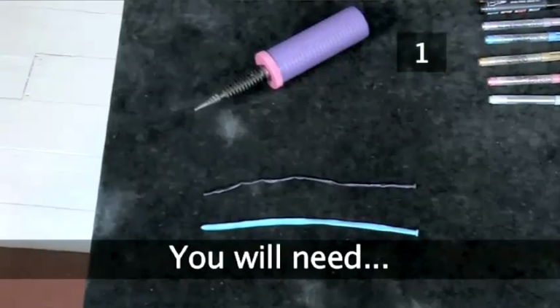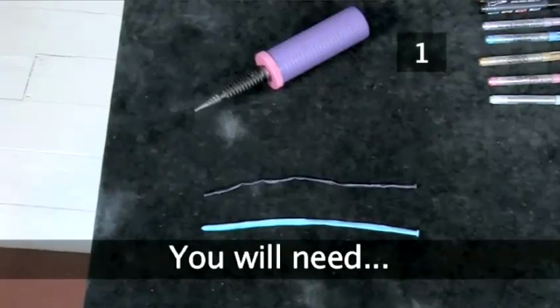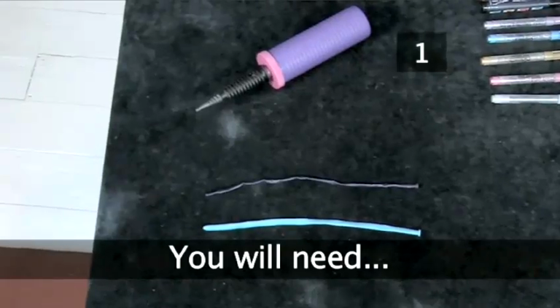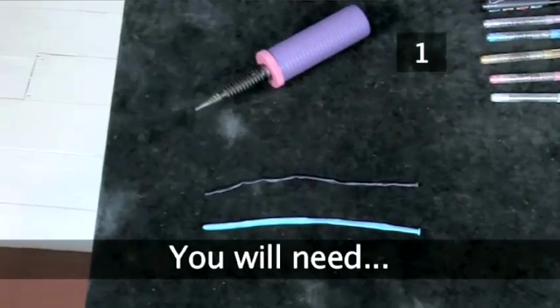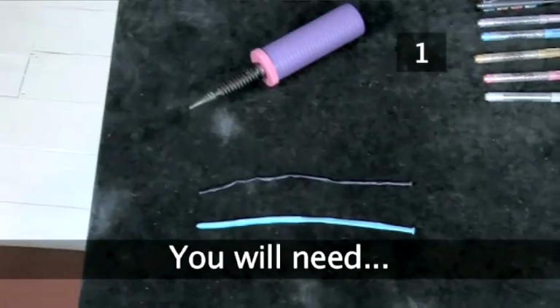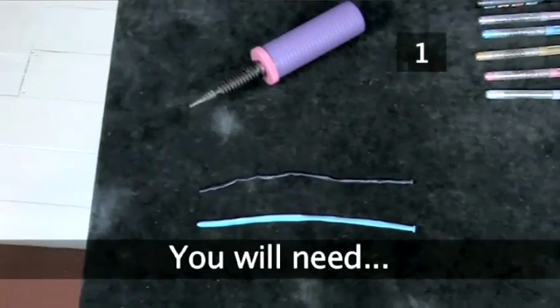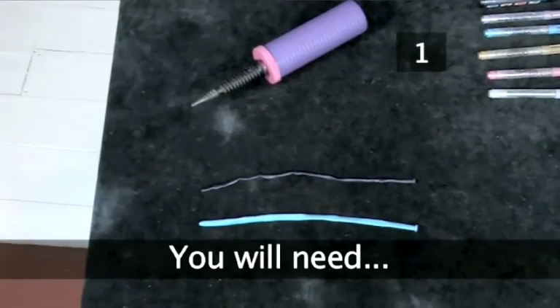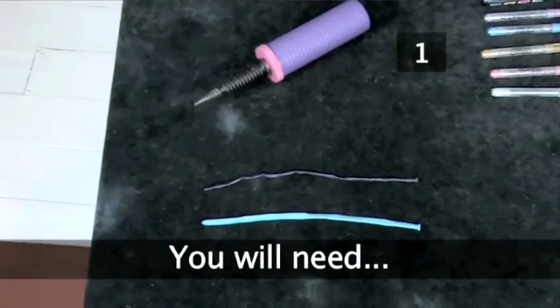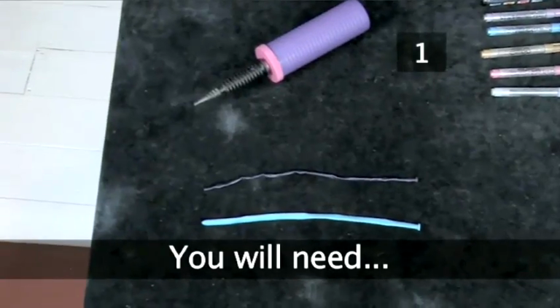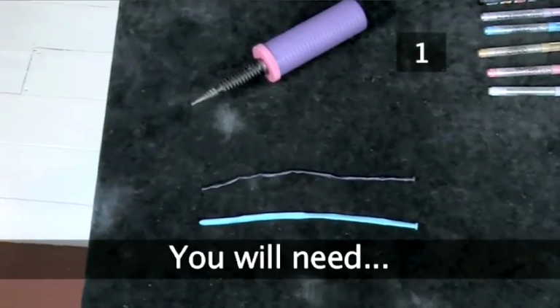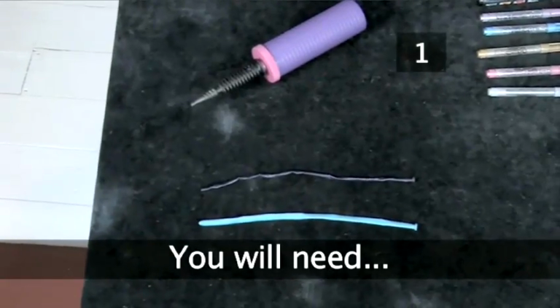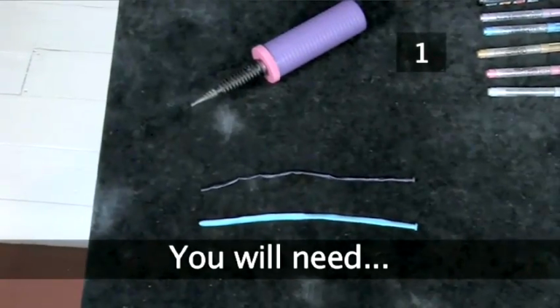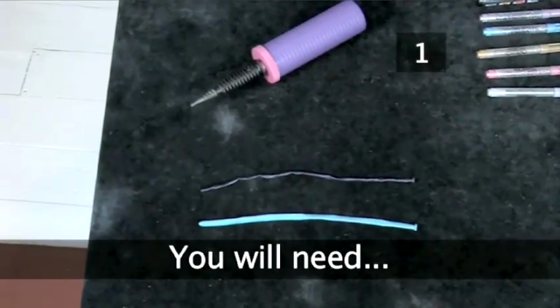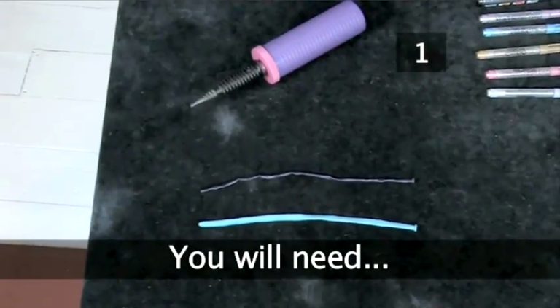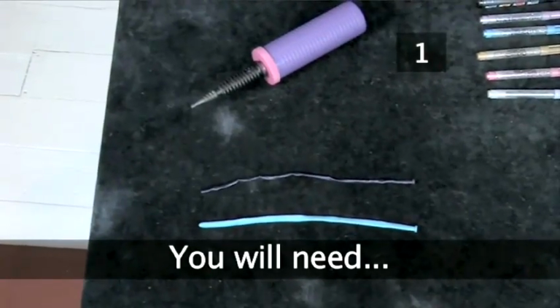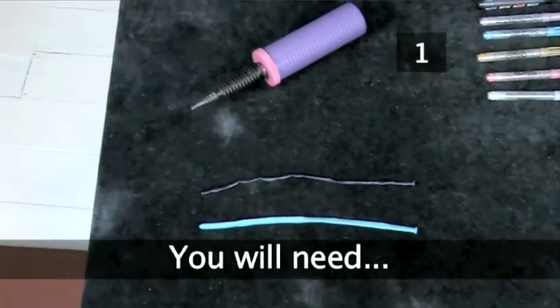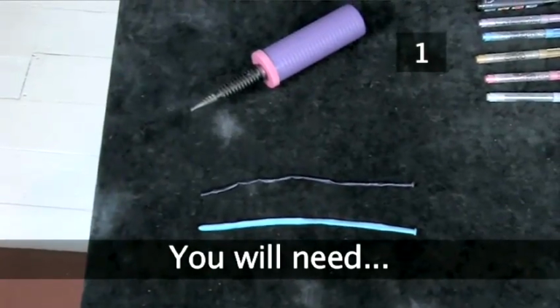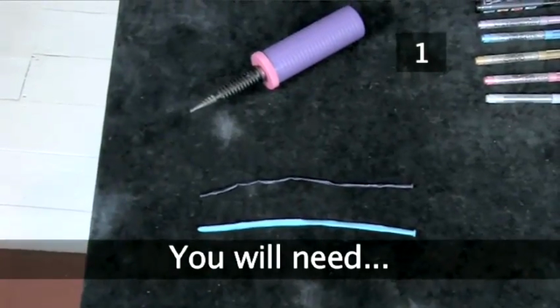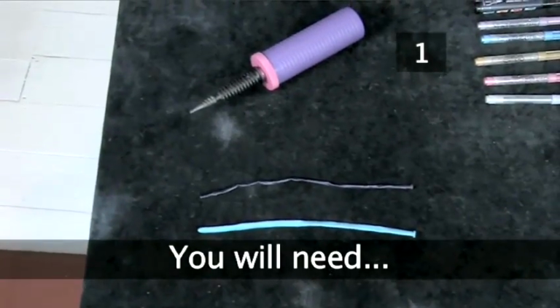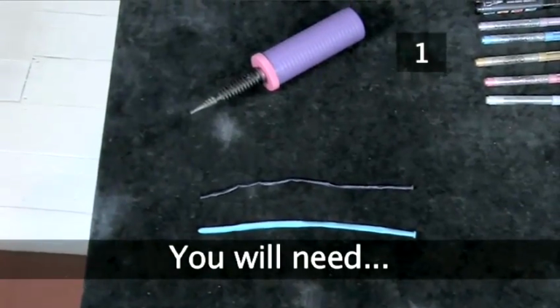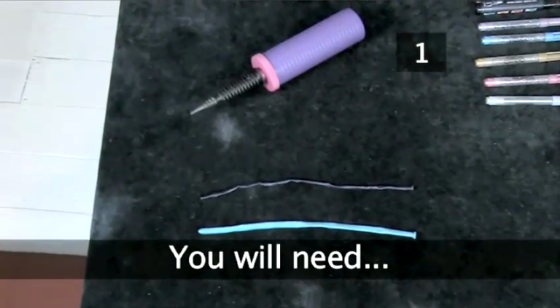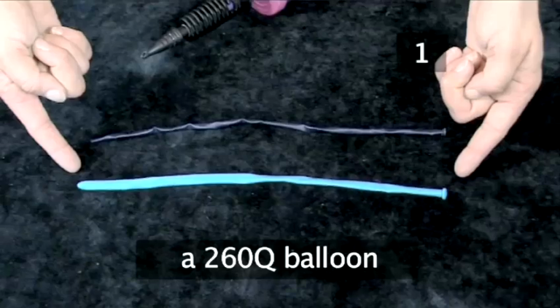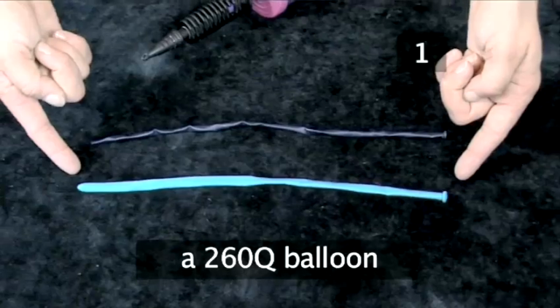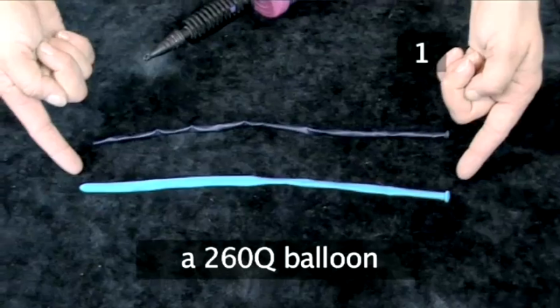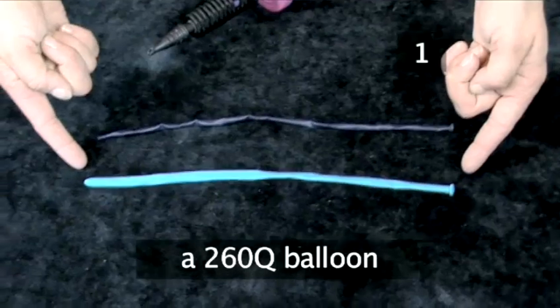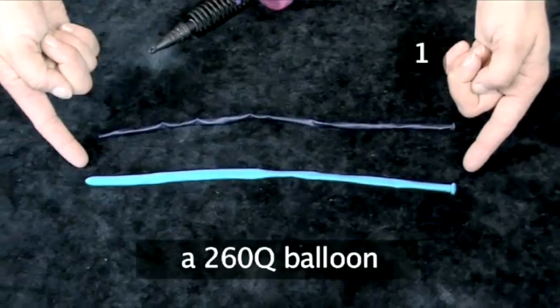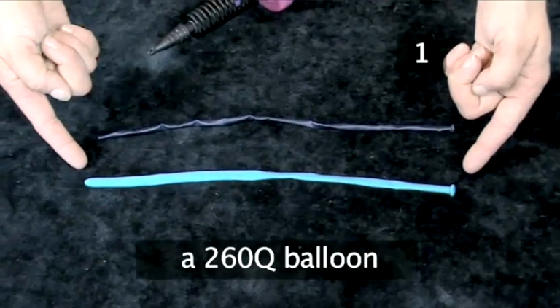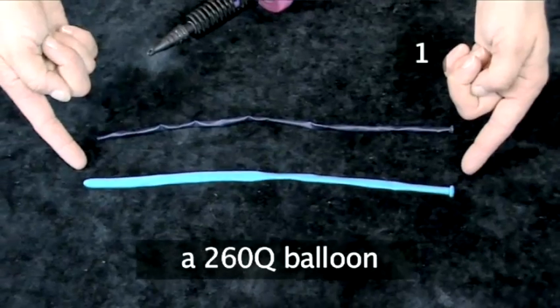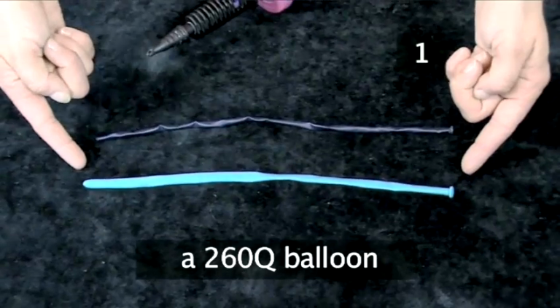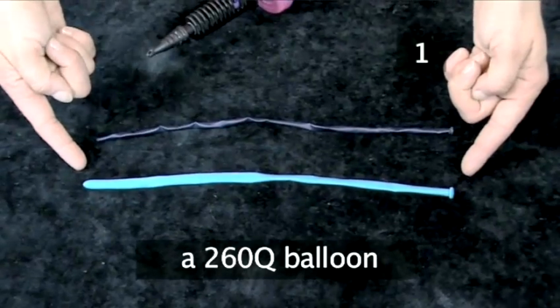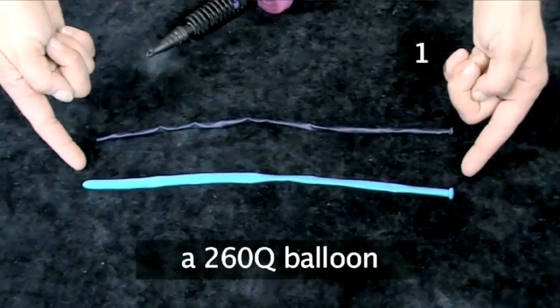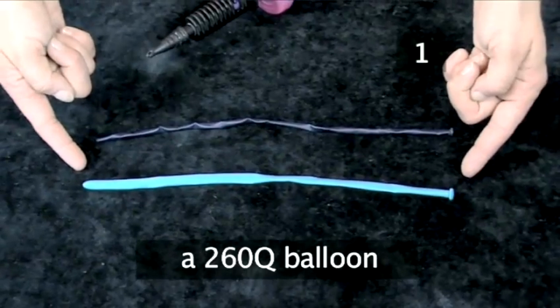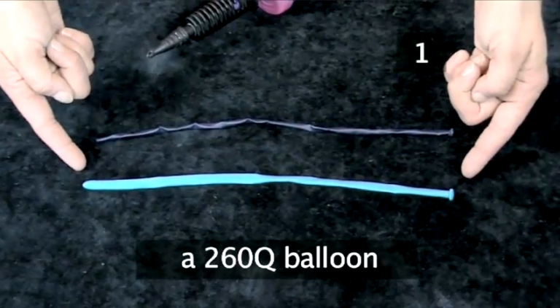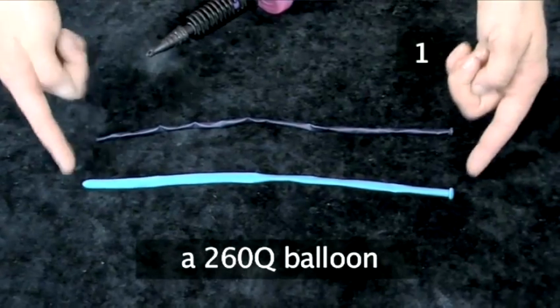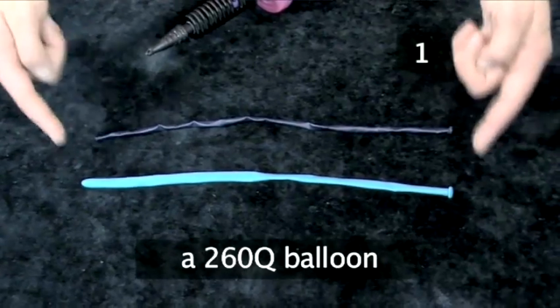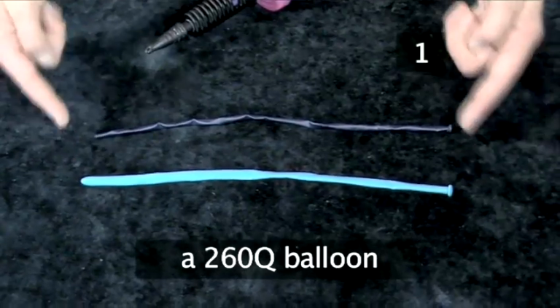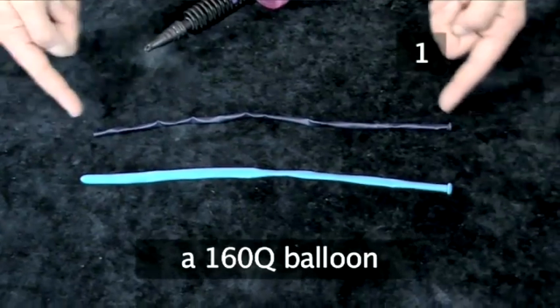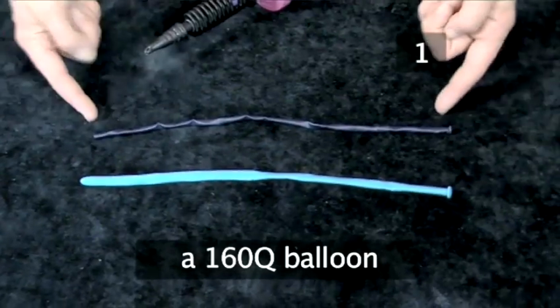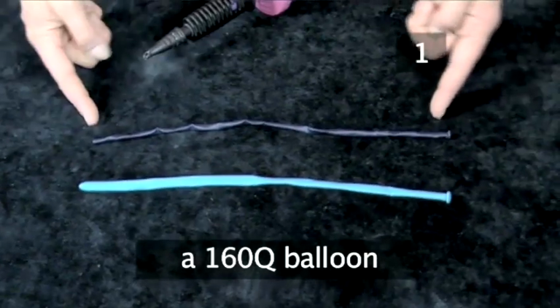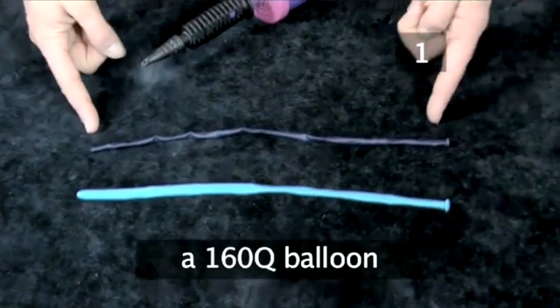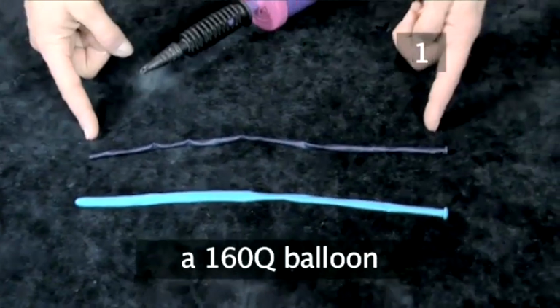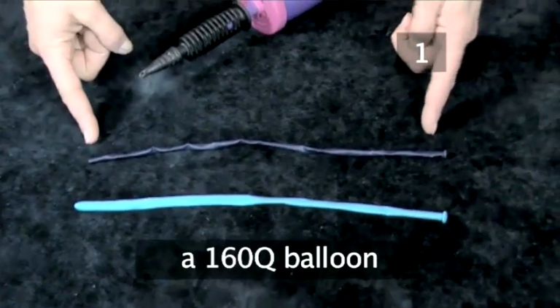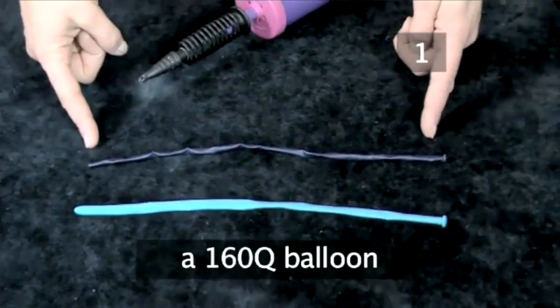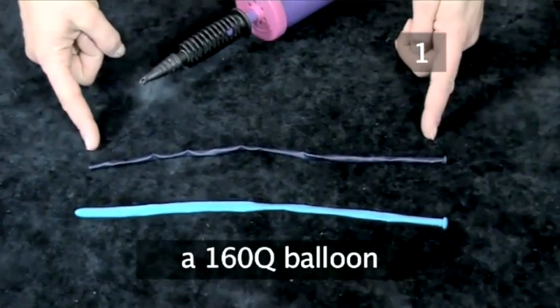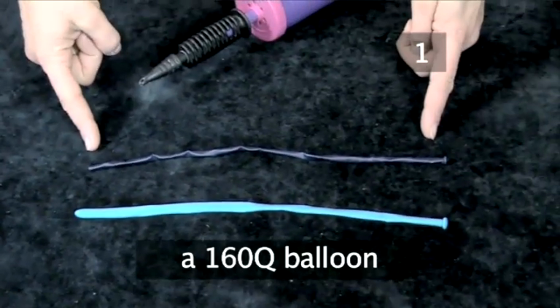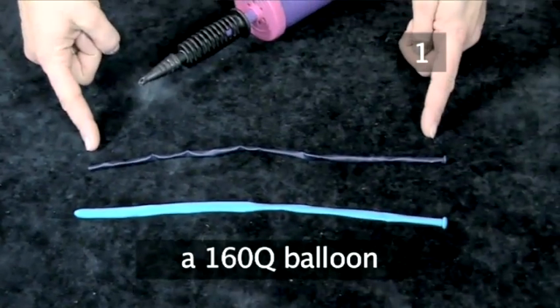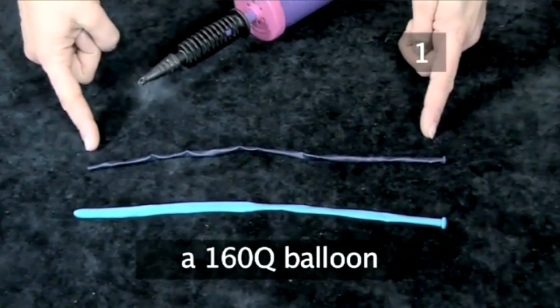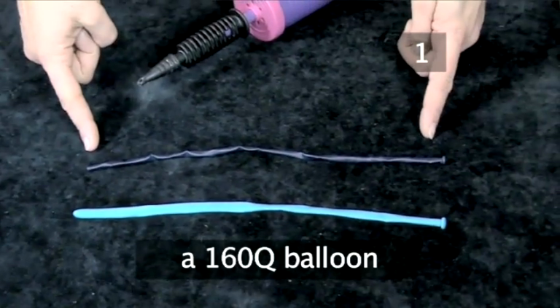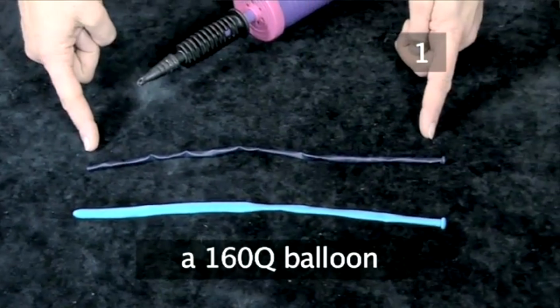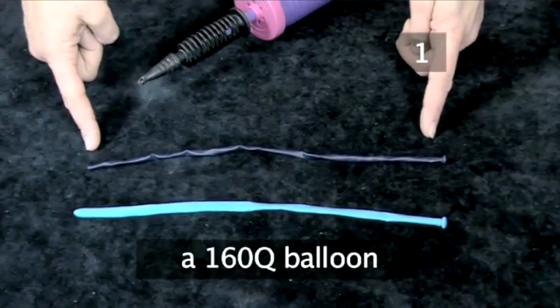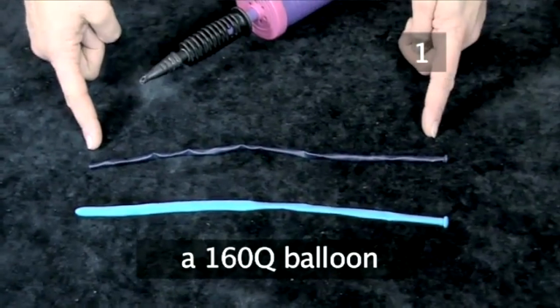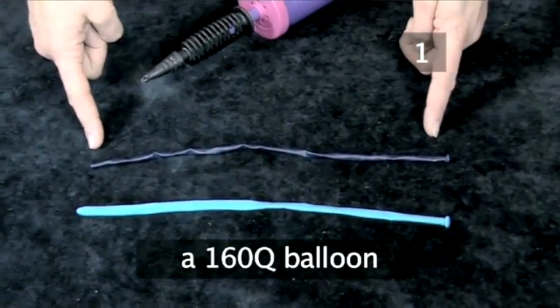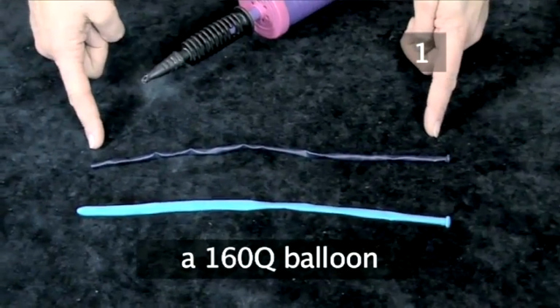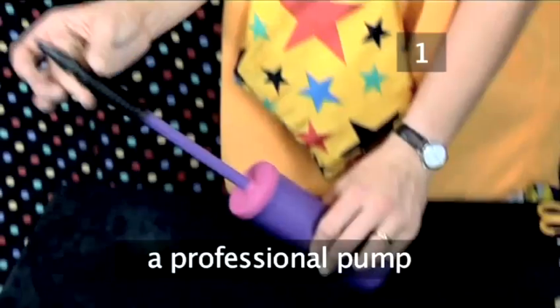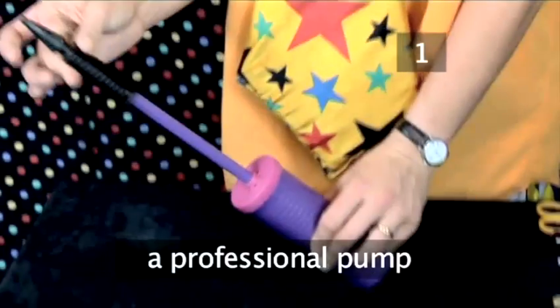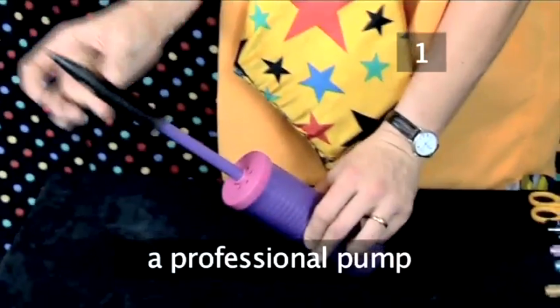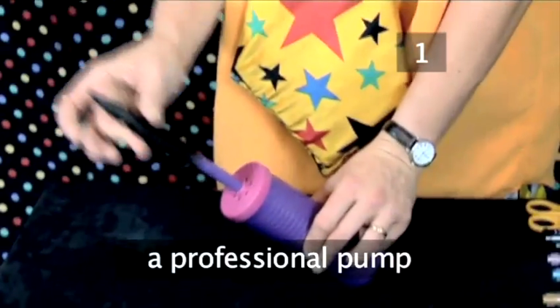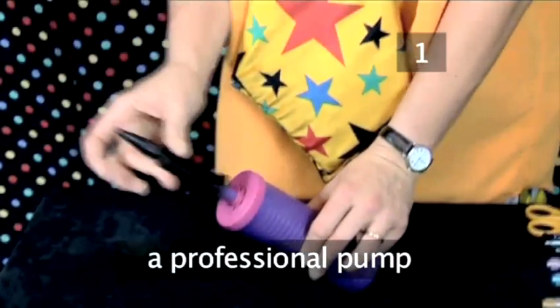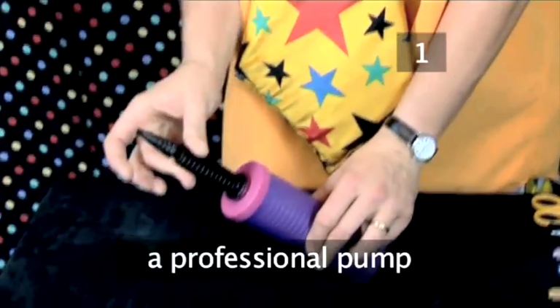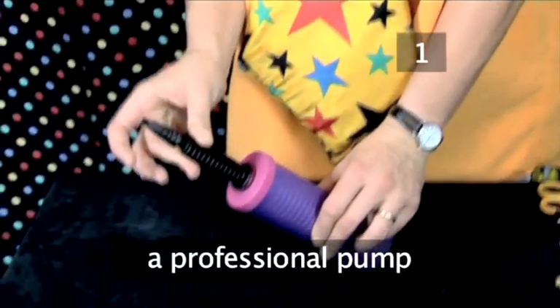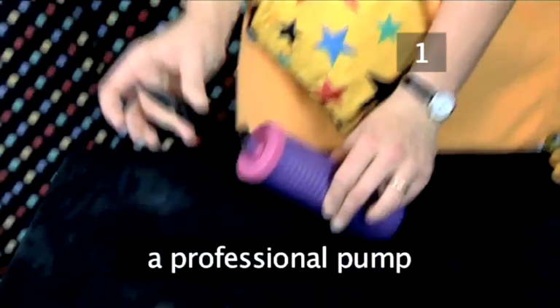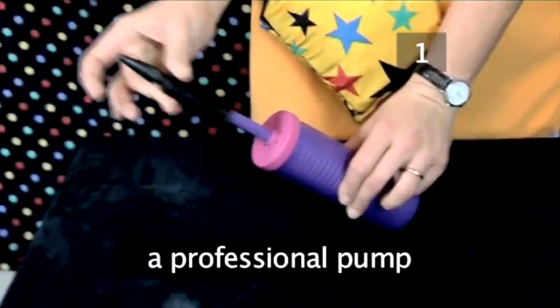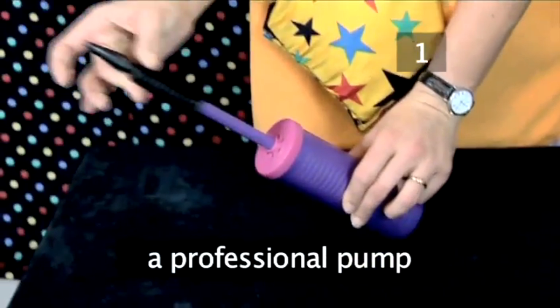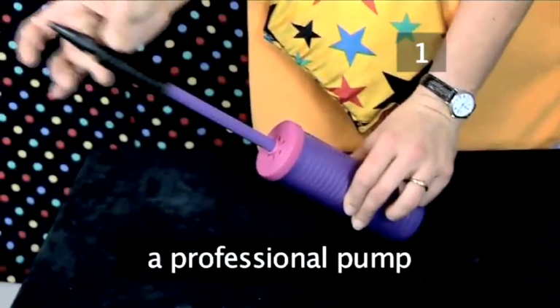Step 1: you will need a 260Q balloon, a 160Q balloon, and a professional pump.